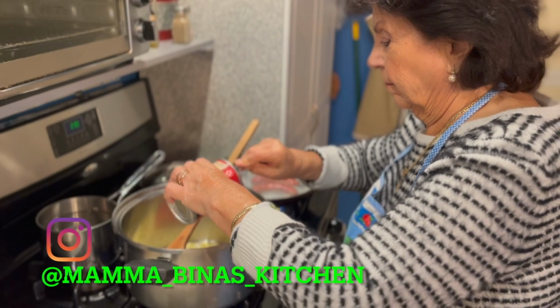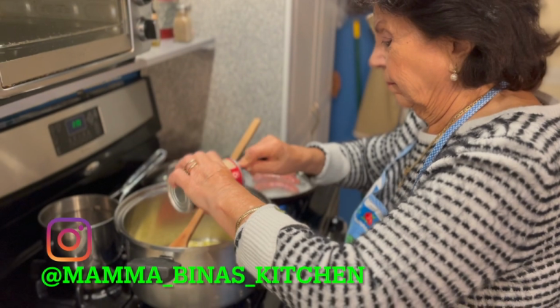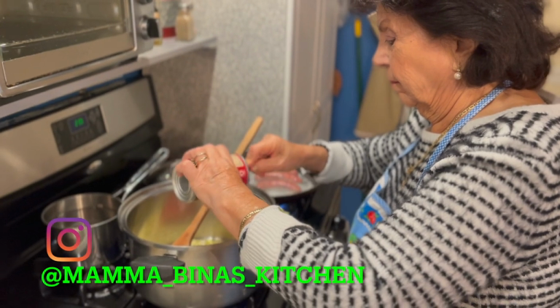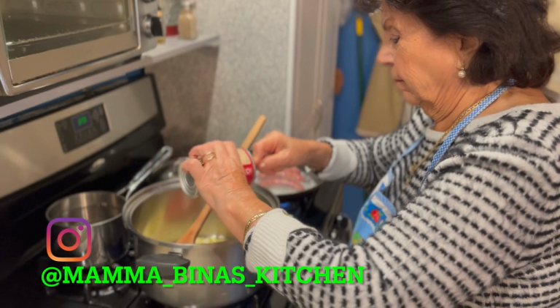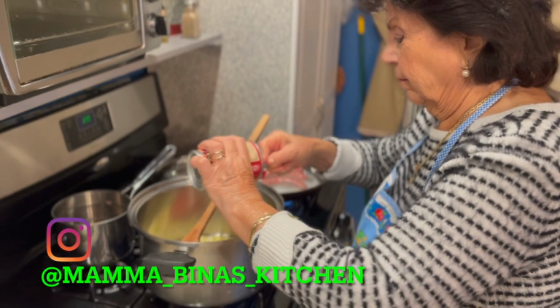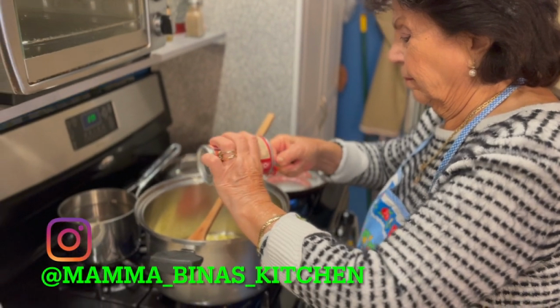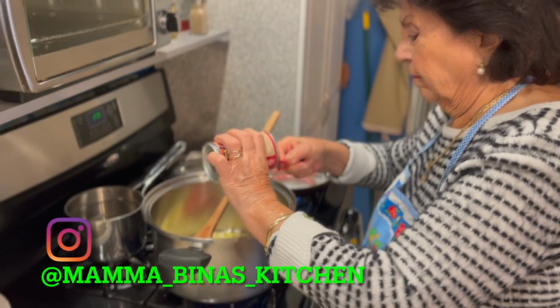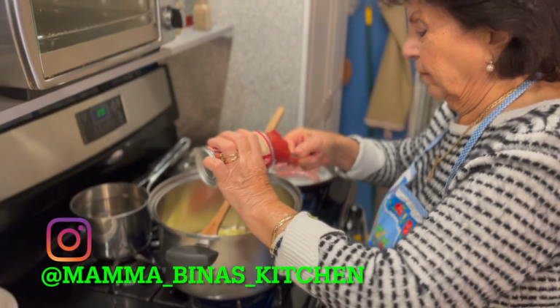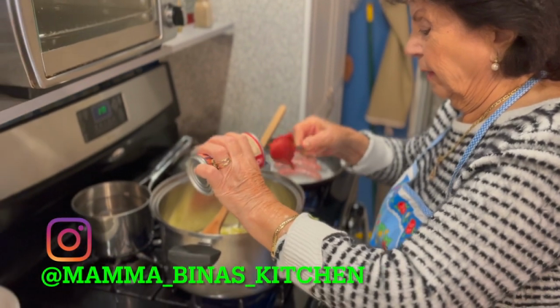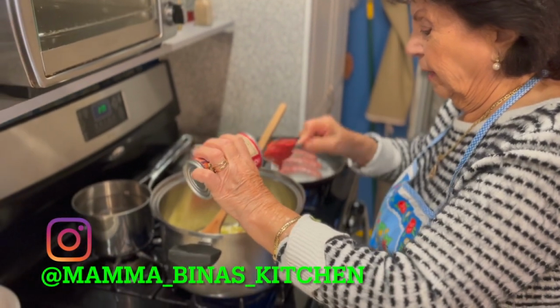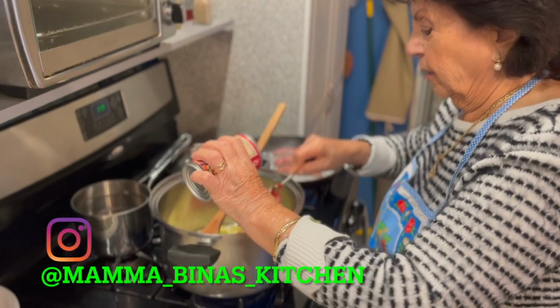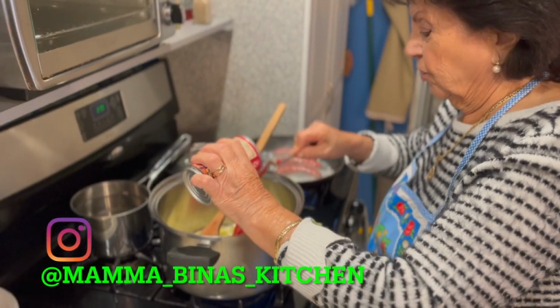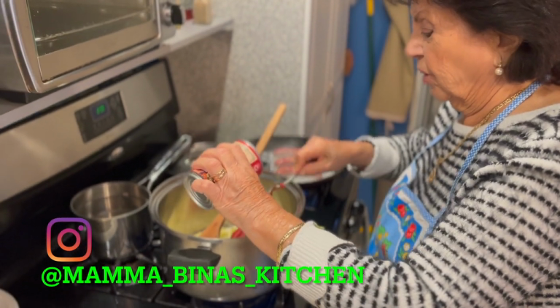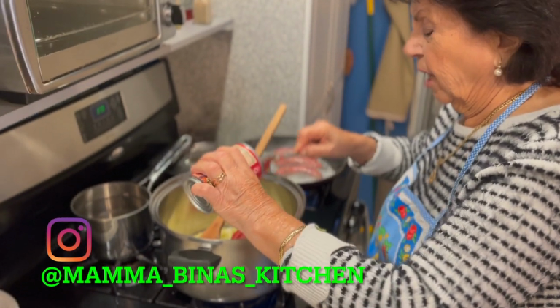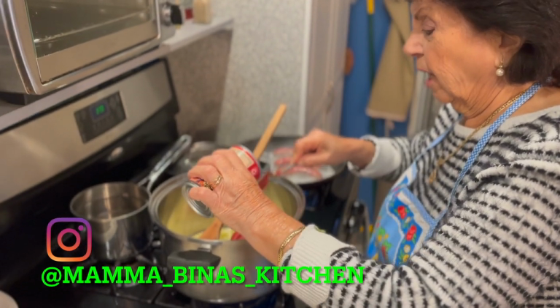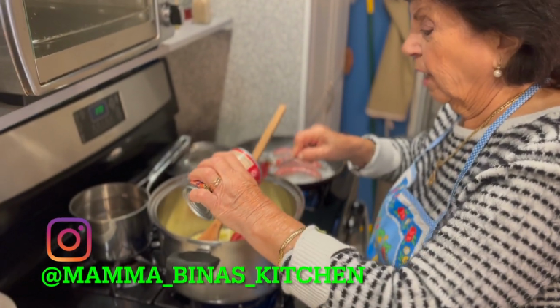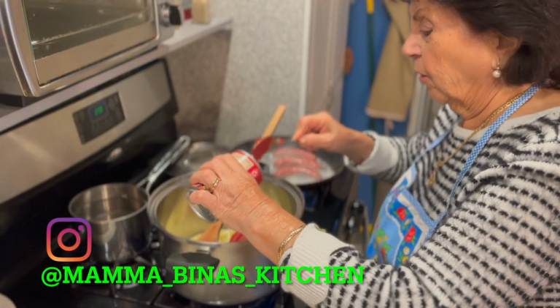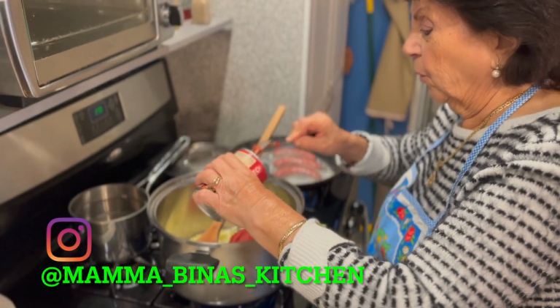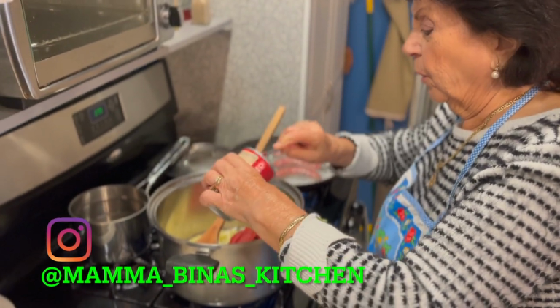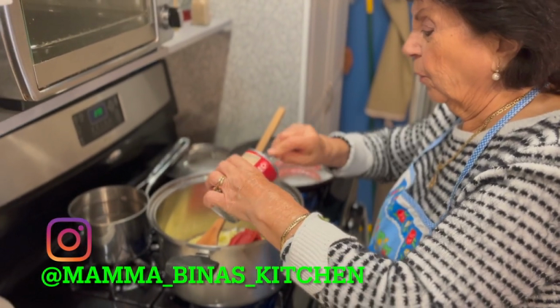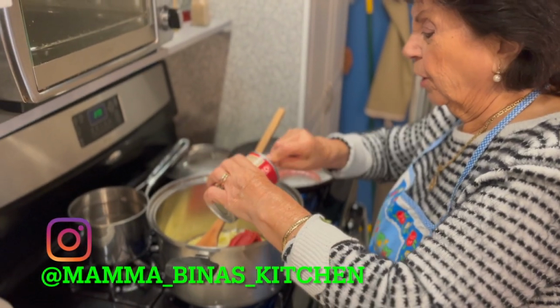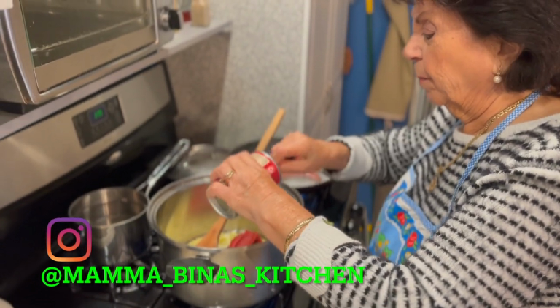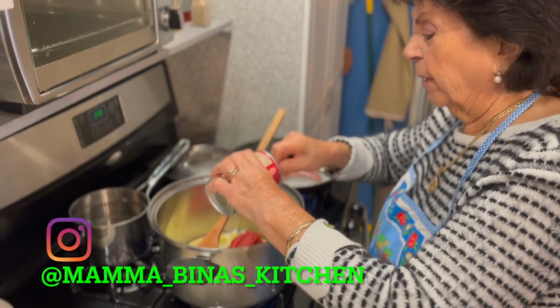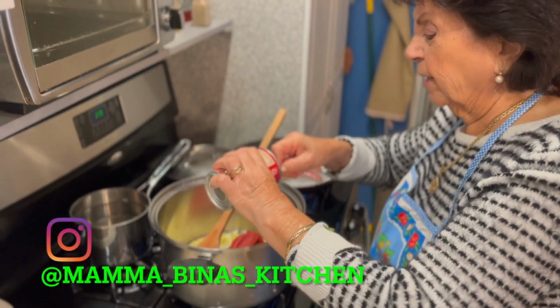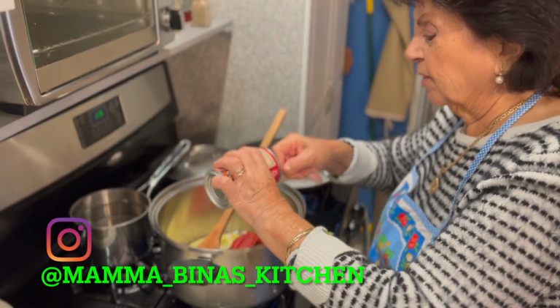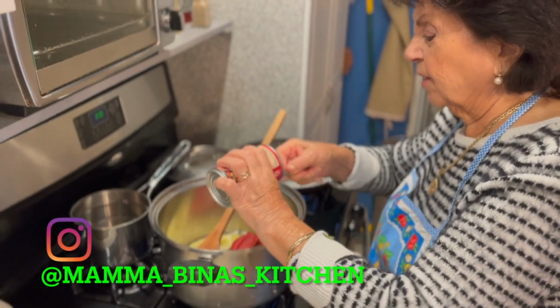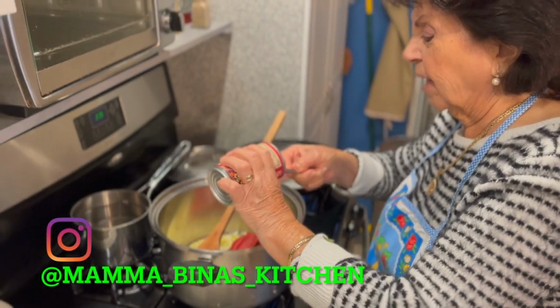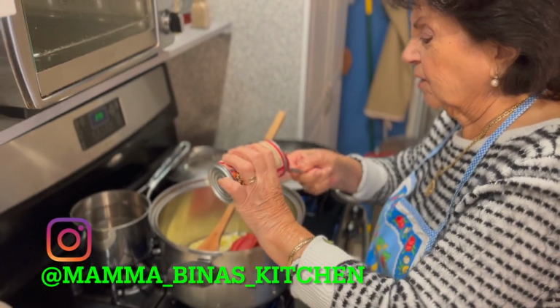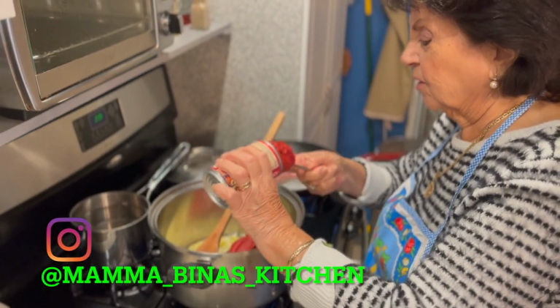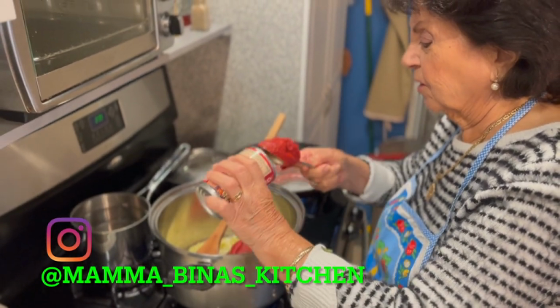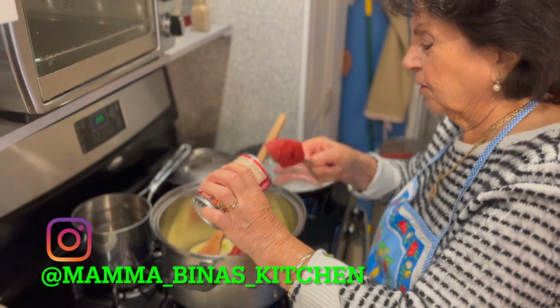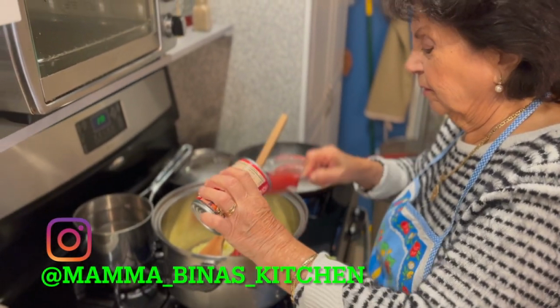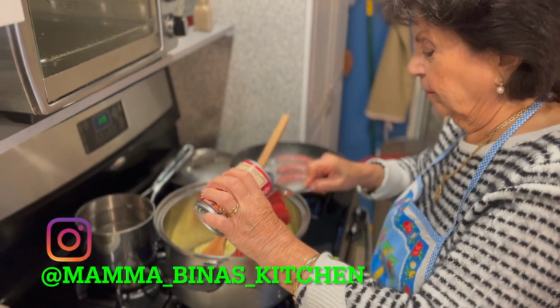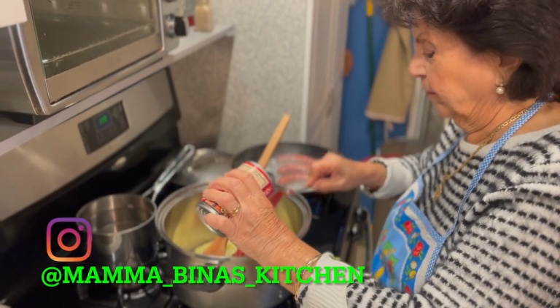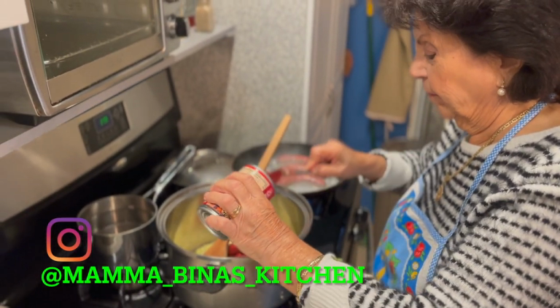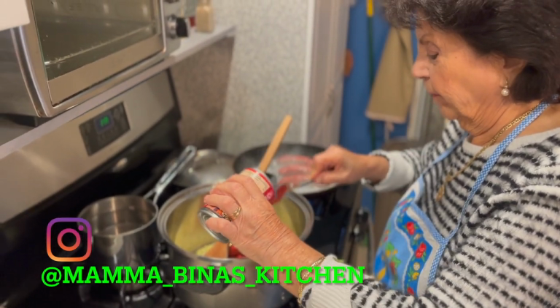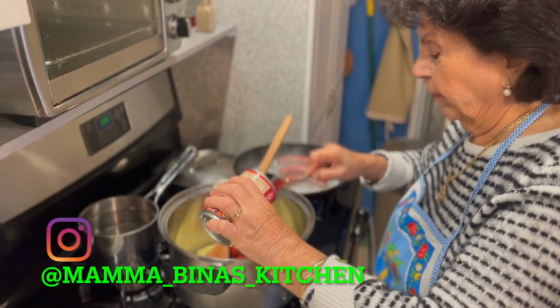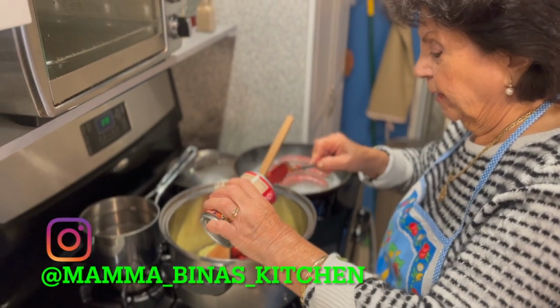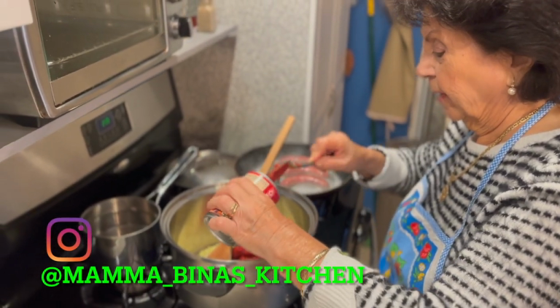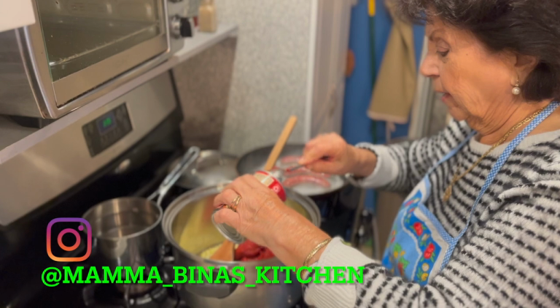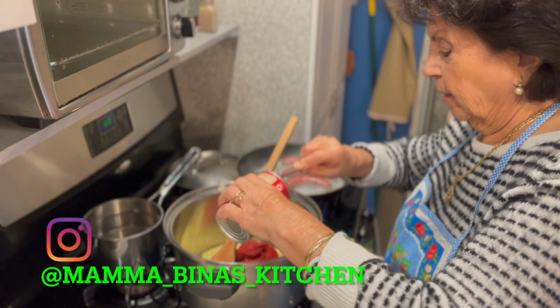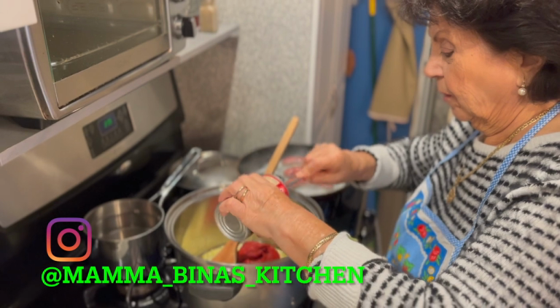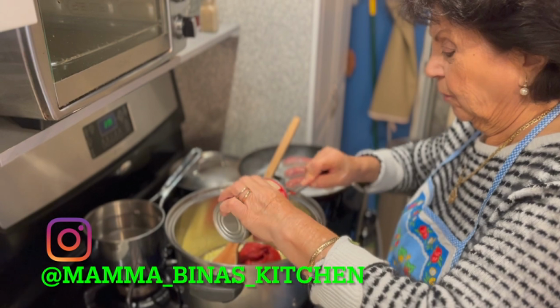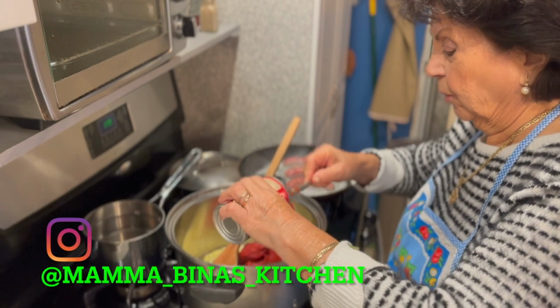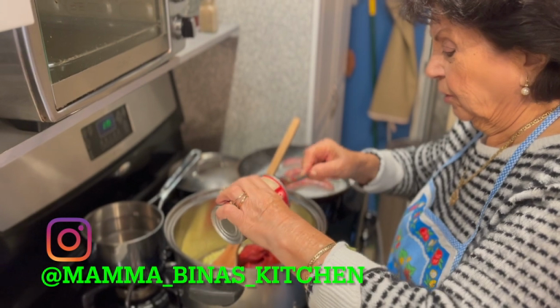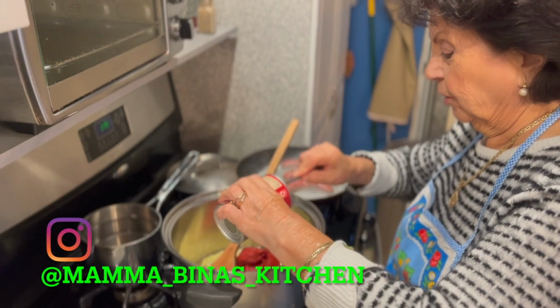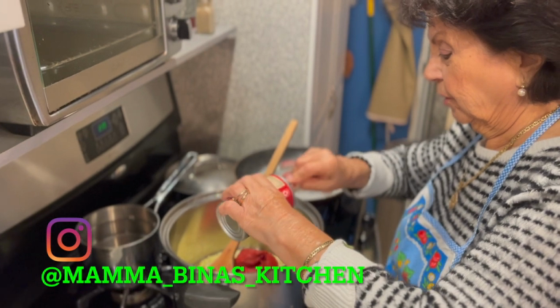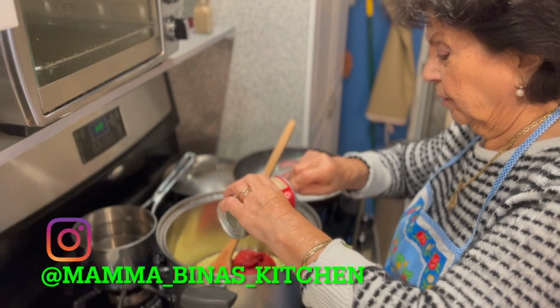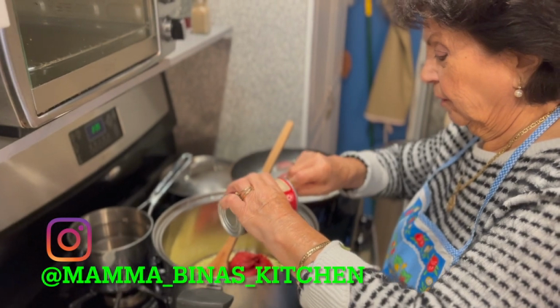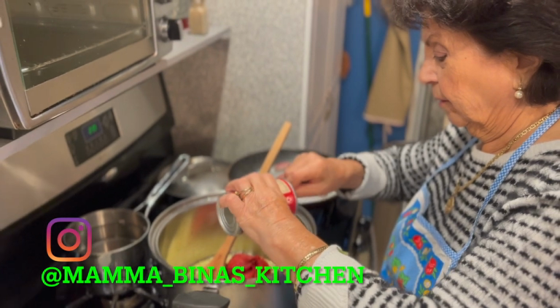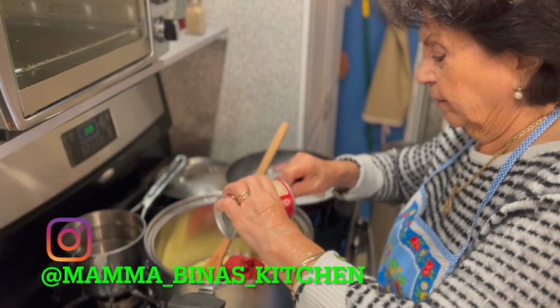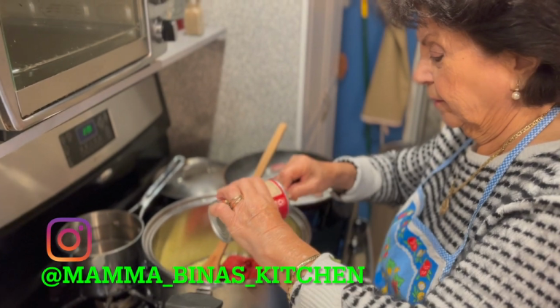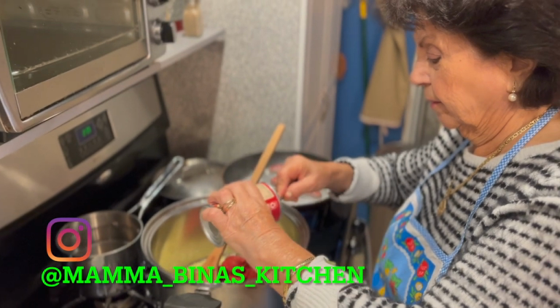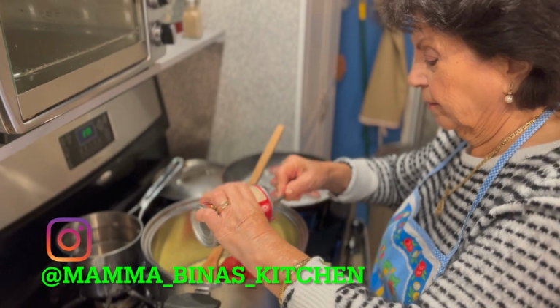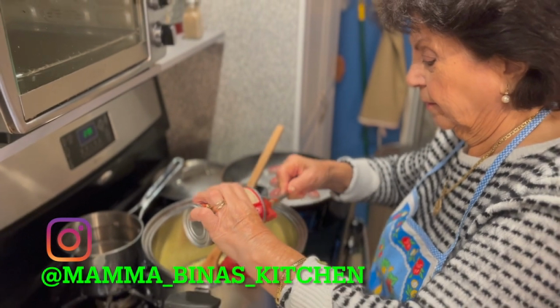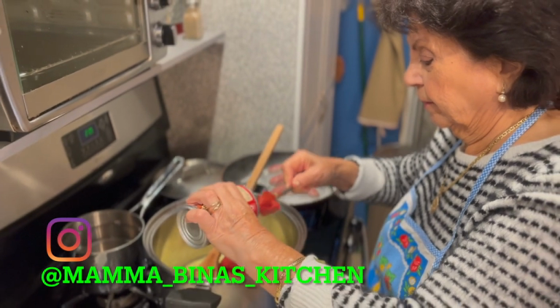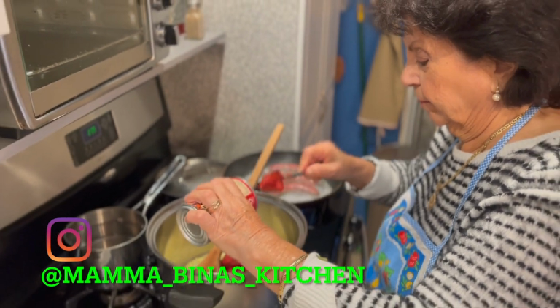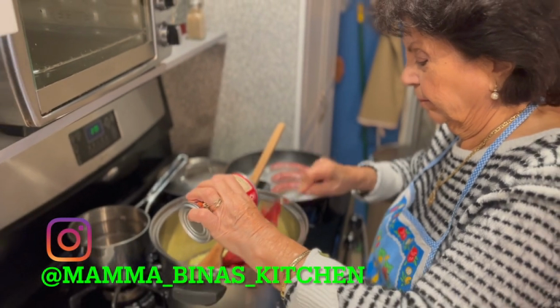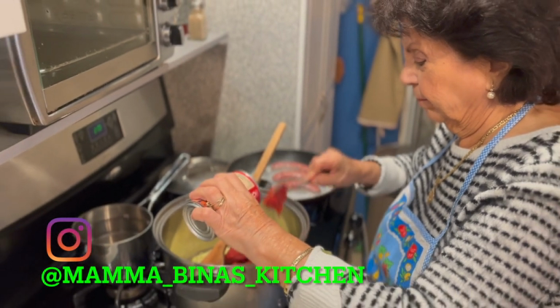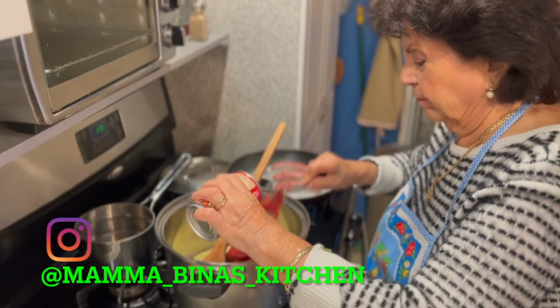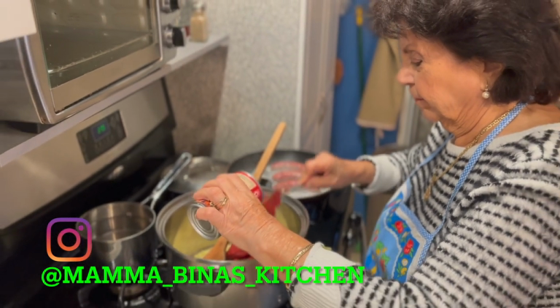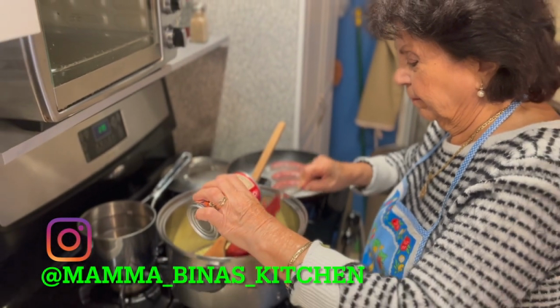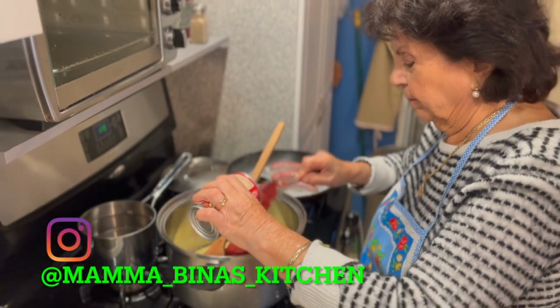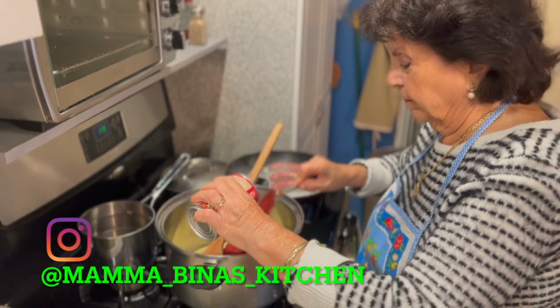Good job, Mama. We're going to make a sauce. Welcome to Mama Bina's Kitchen. What are you doing, Mama?